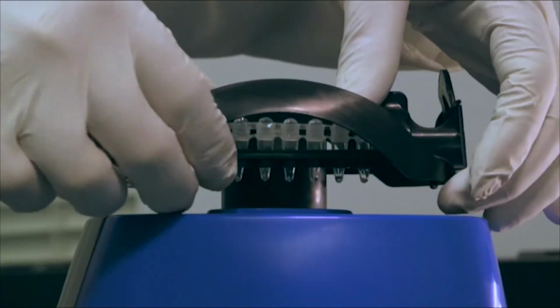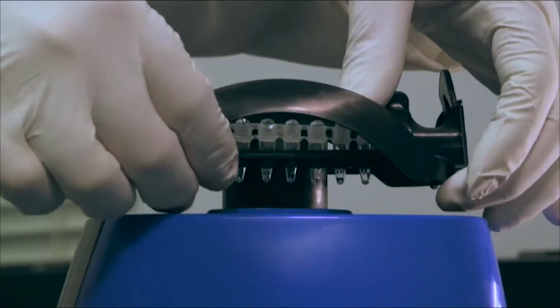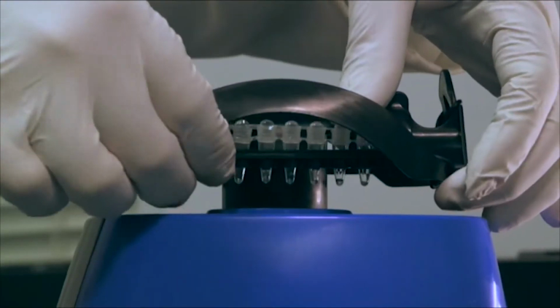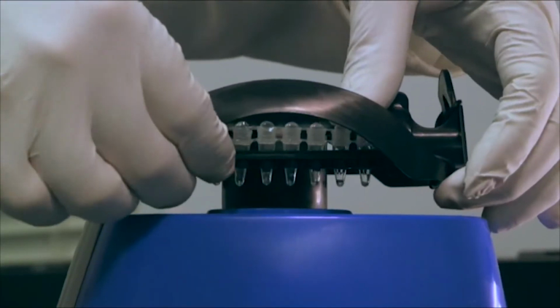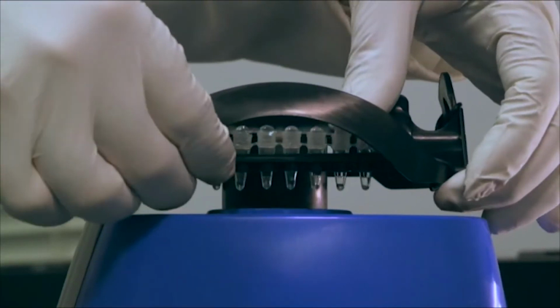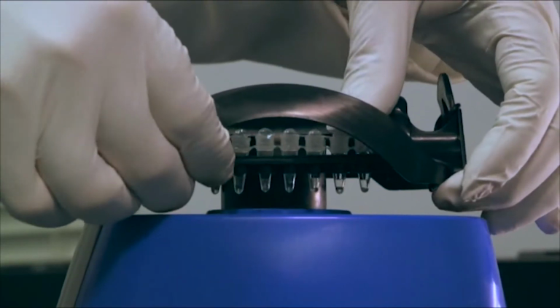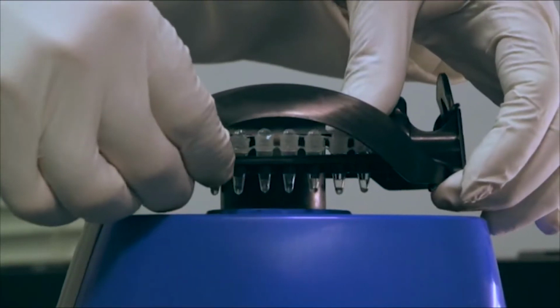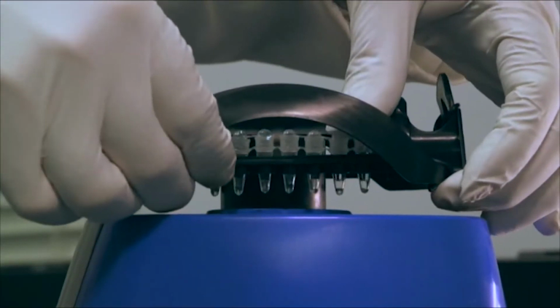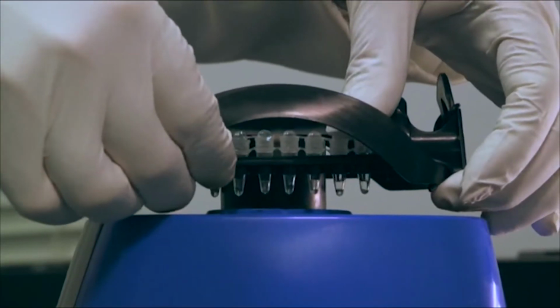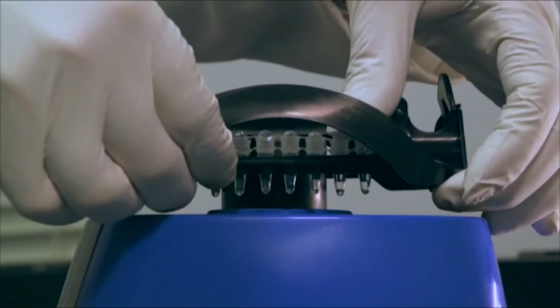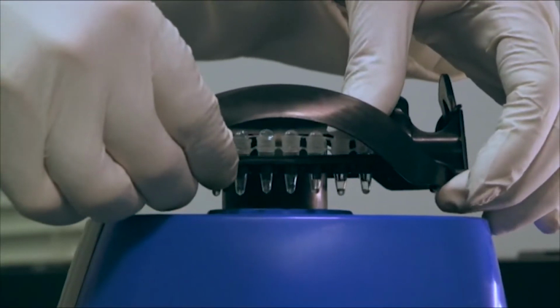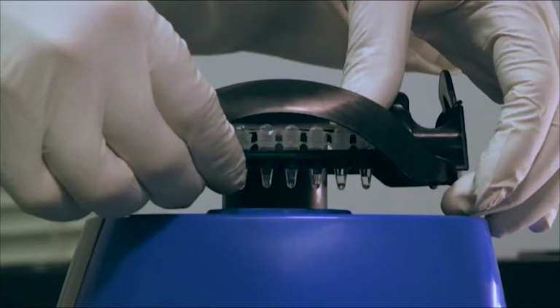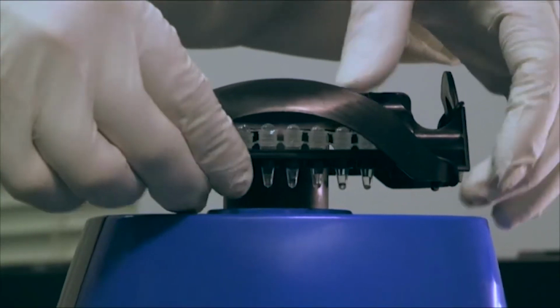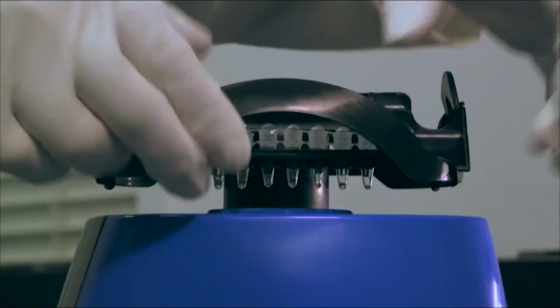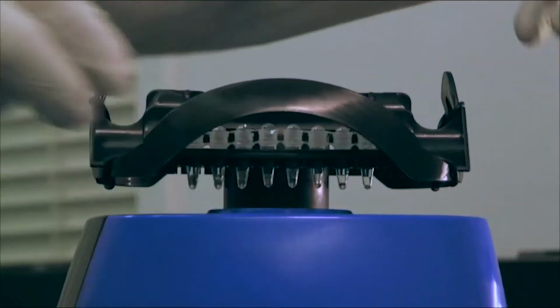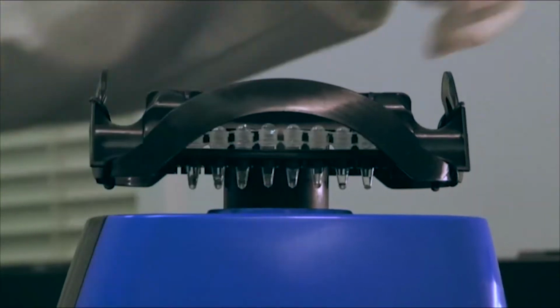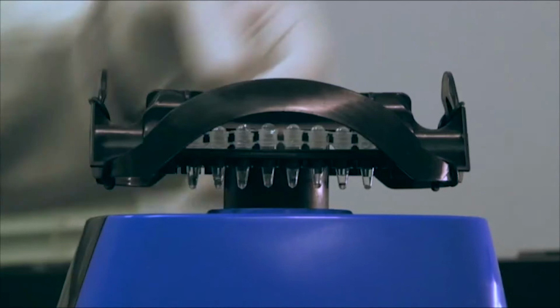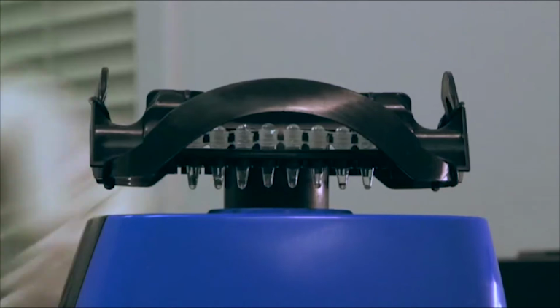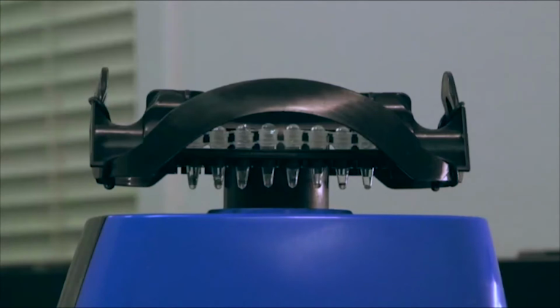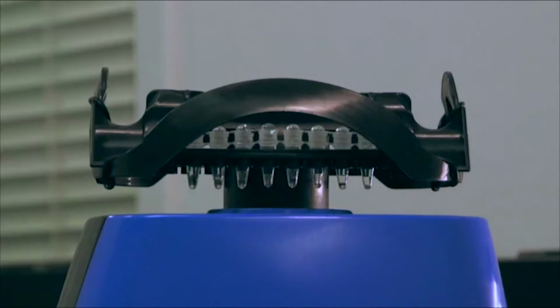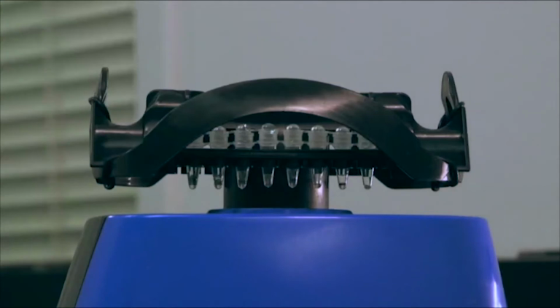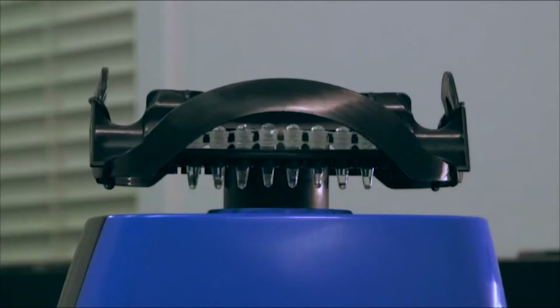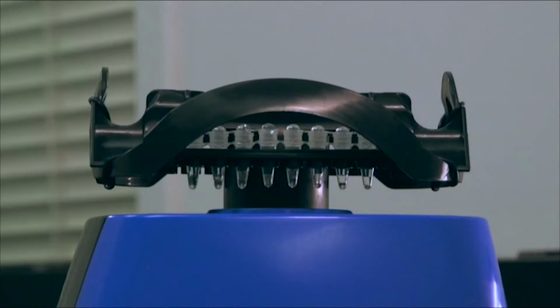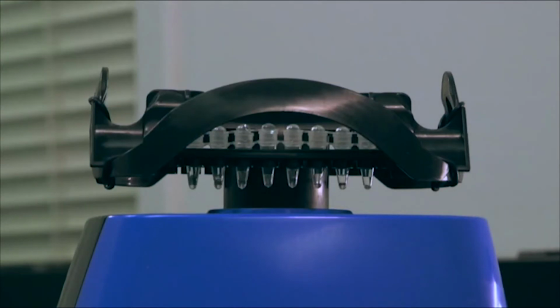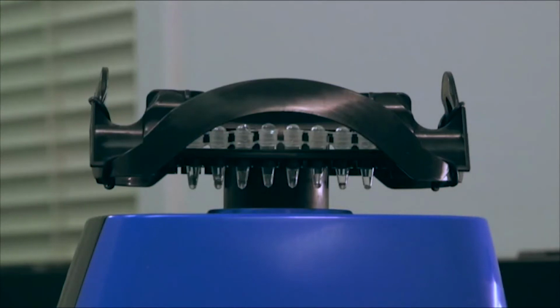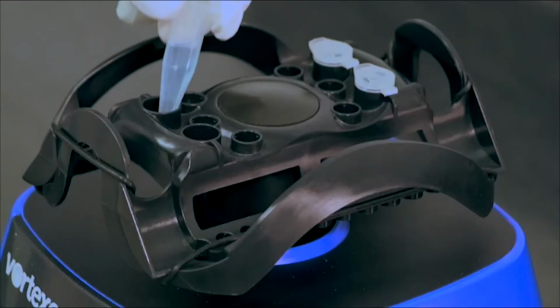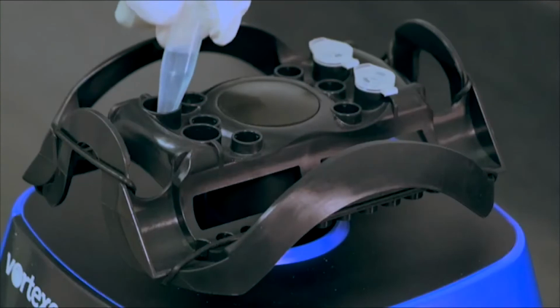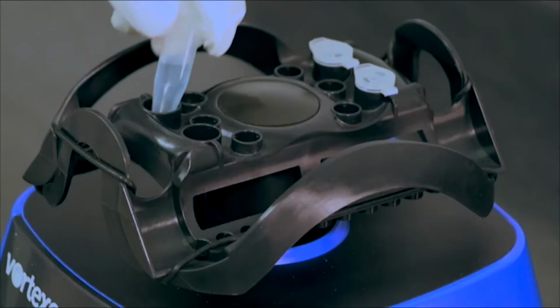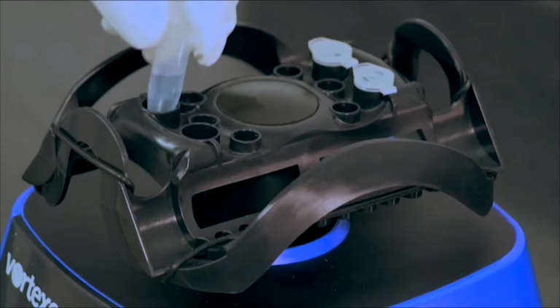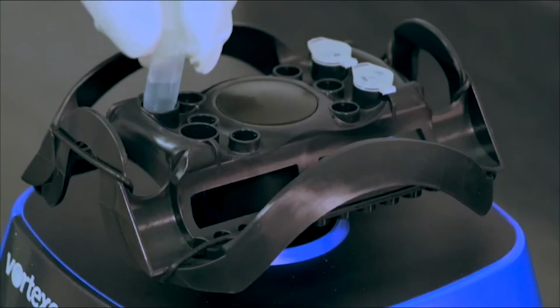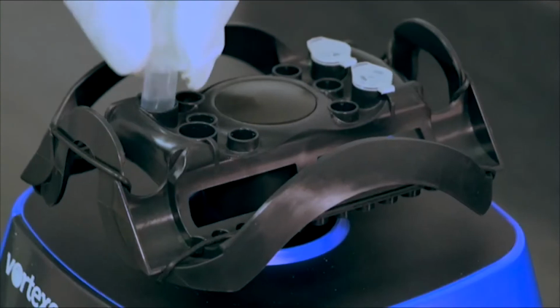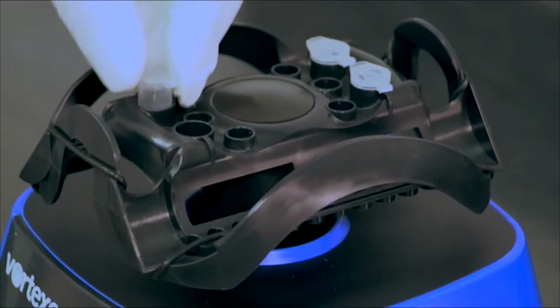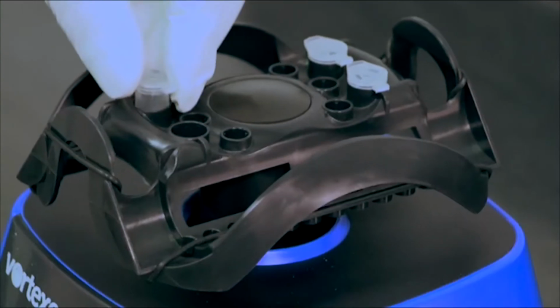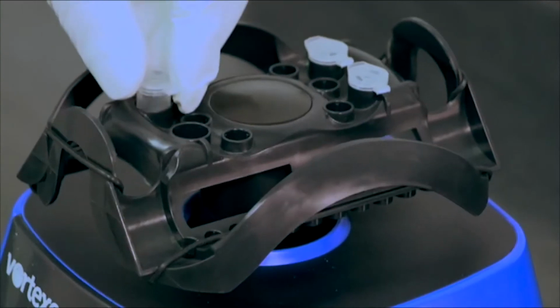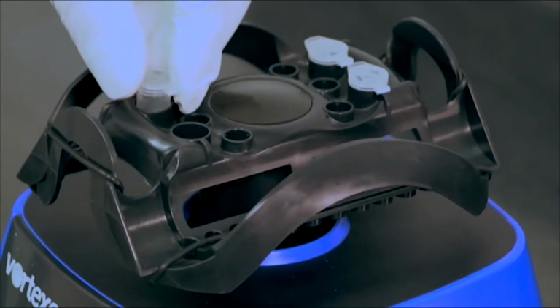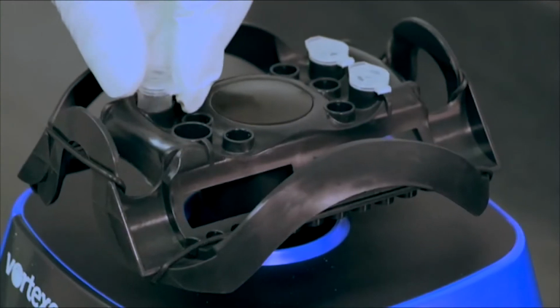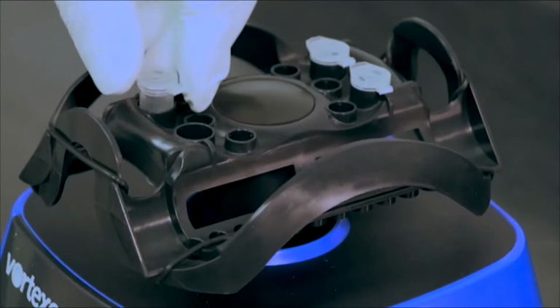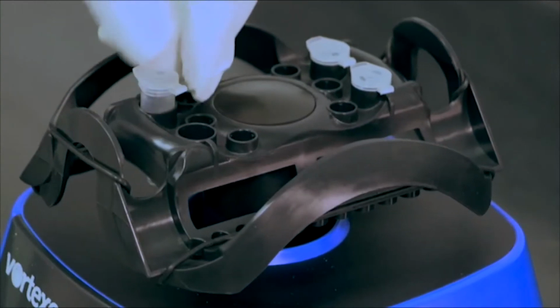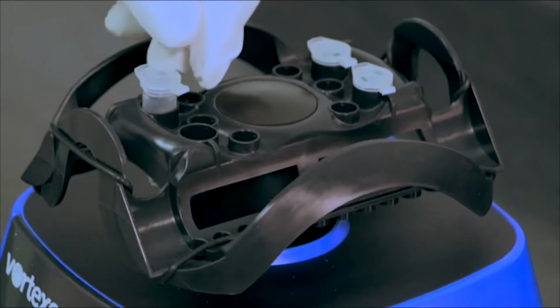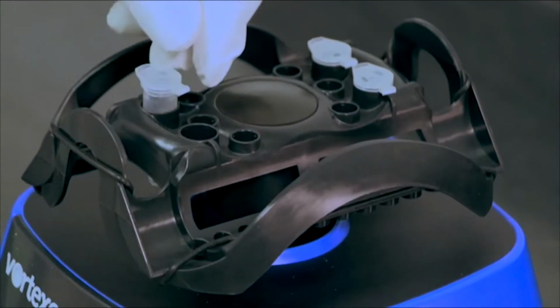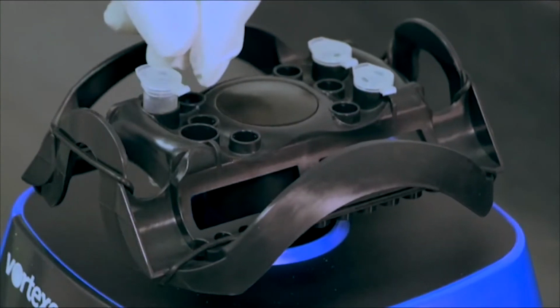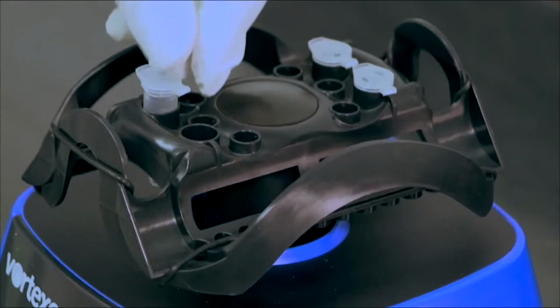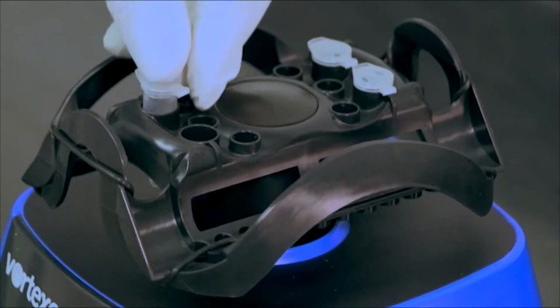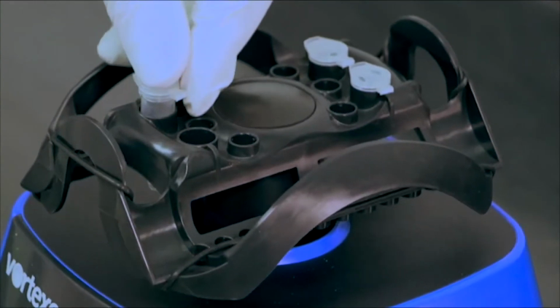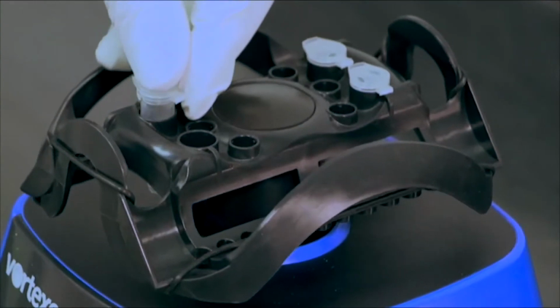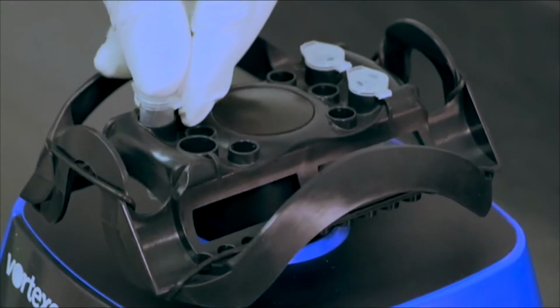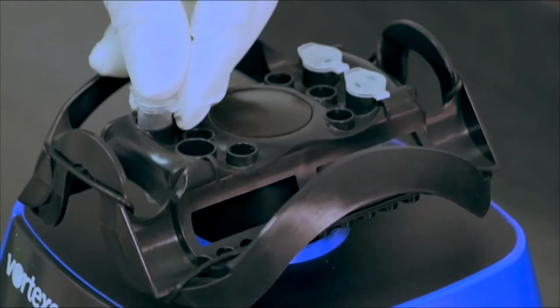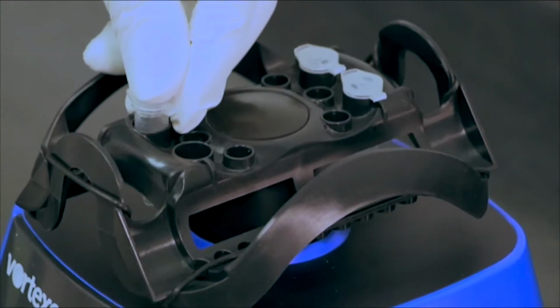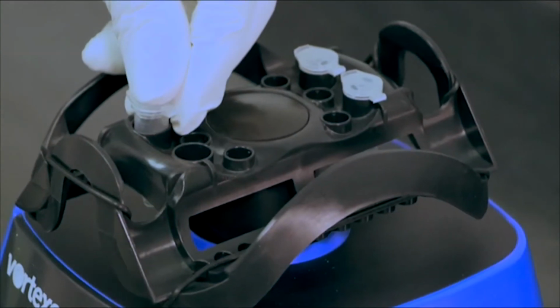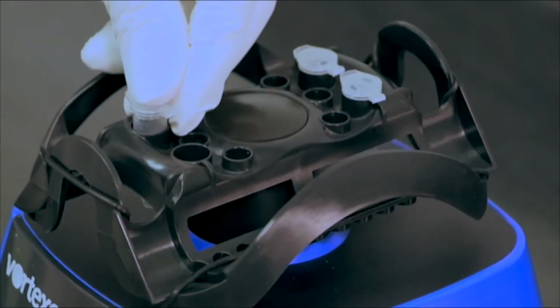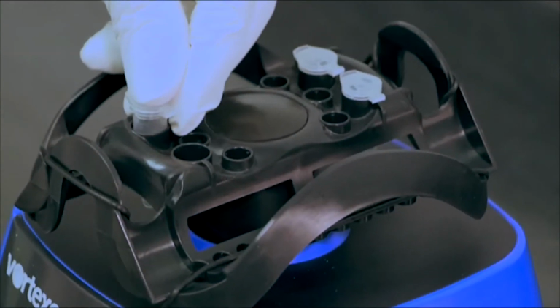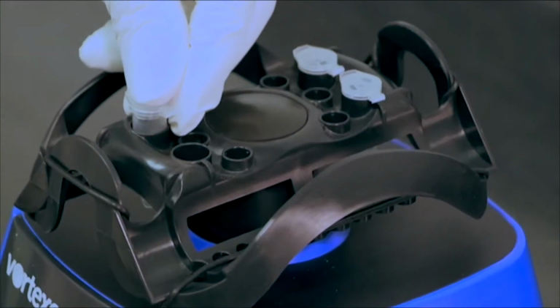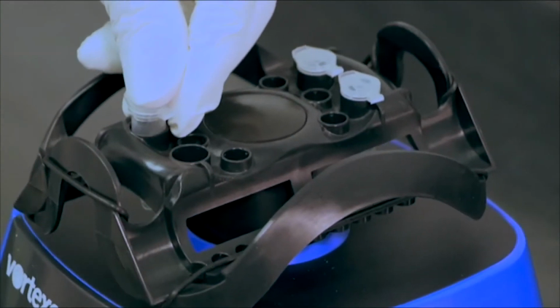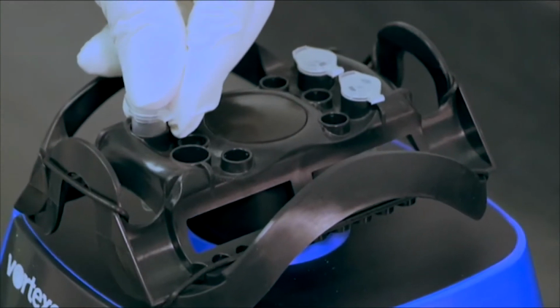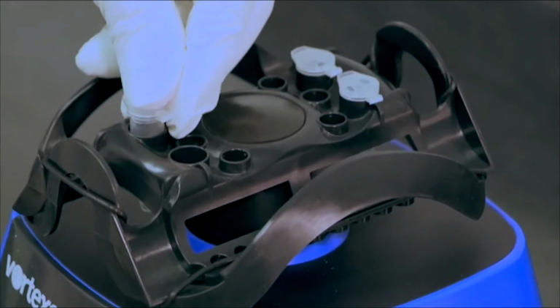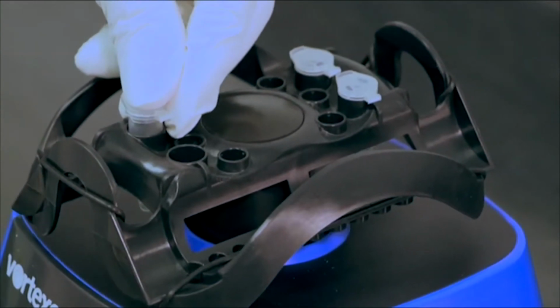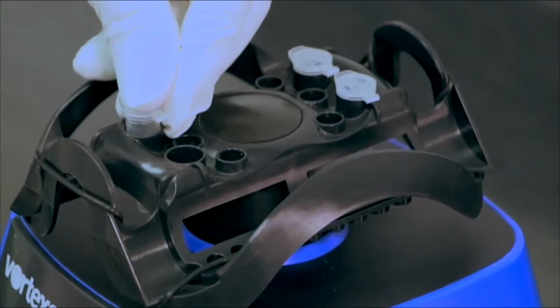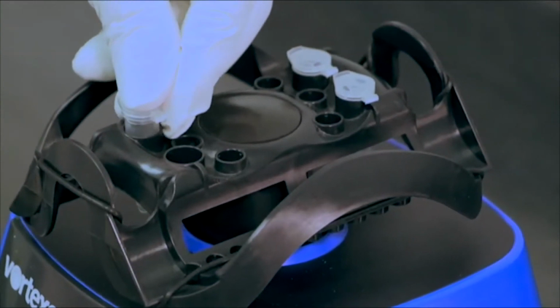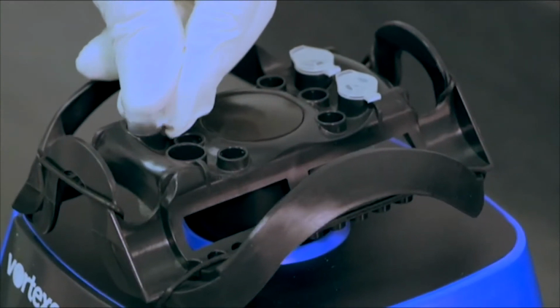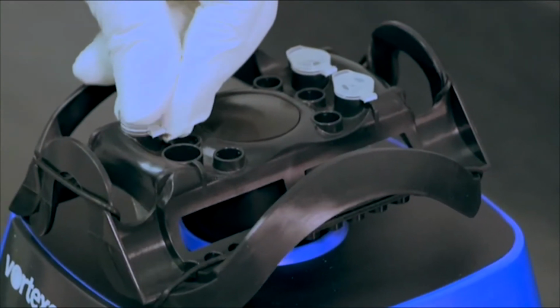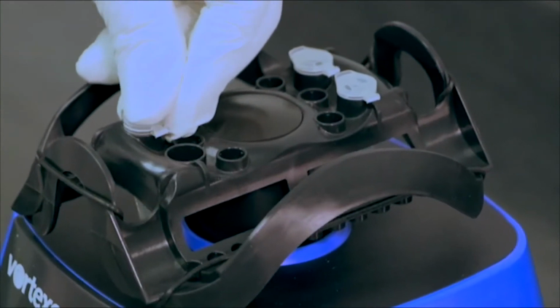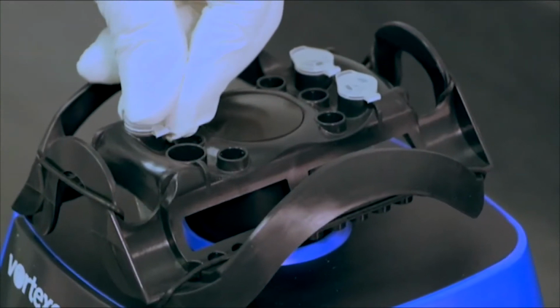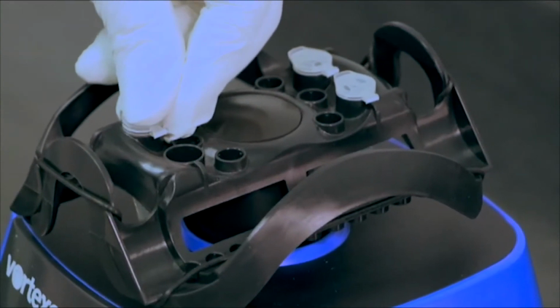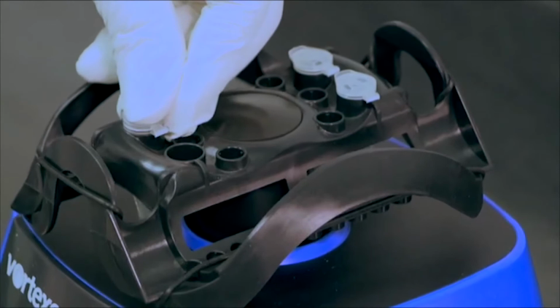But with the Vortexer, the head stays on and researchers can perform several applications in a single mixing platform.